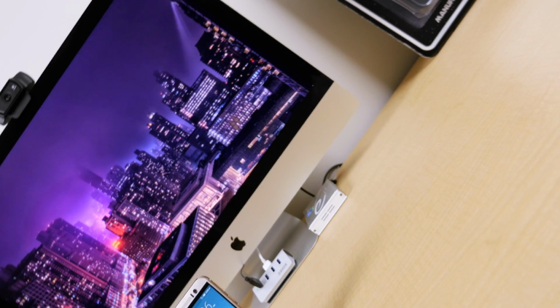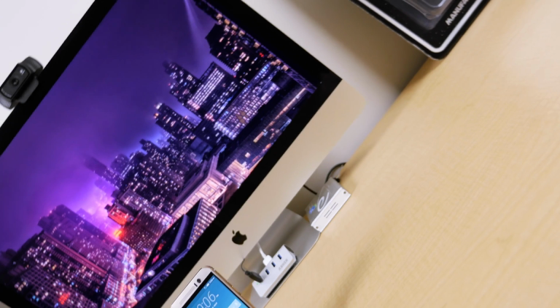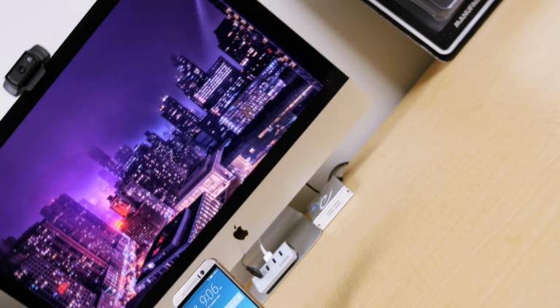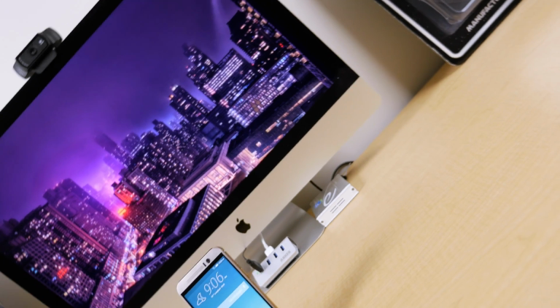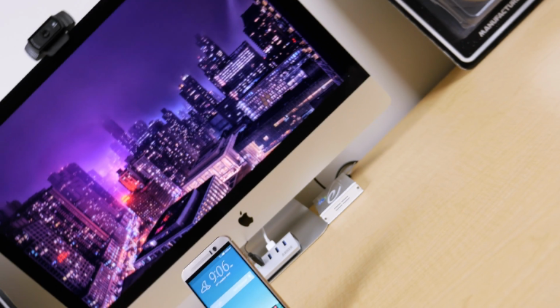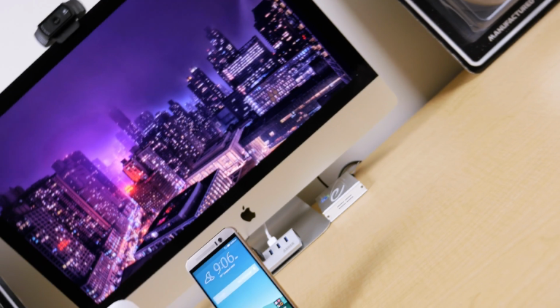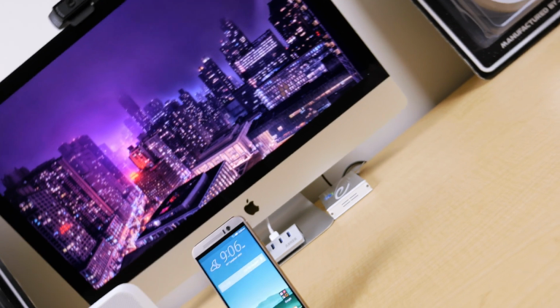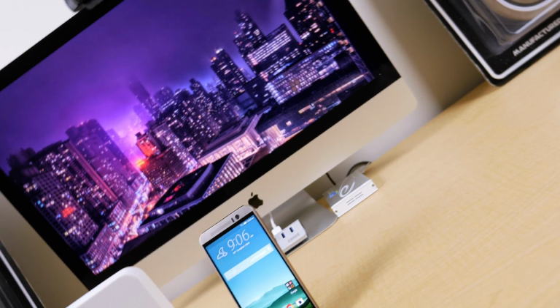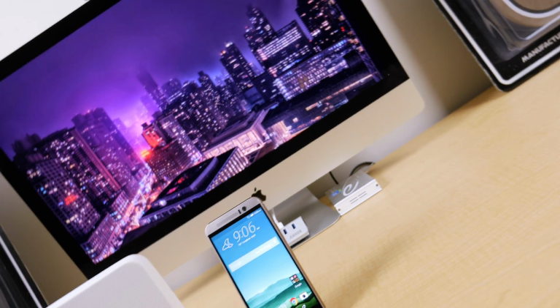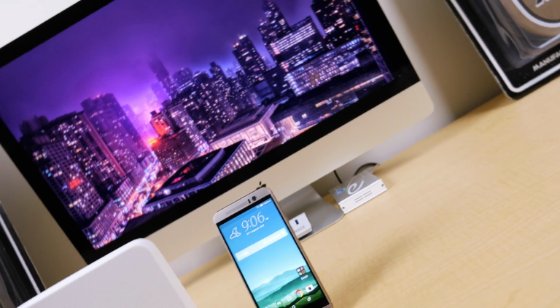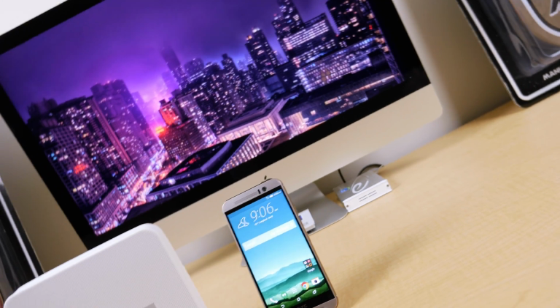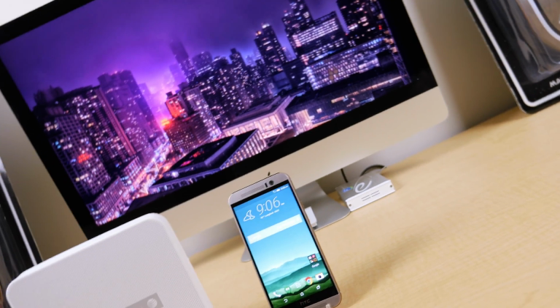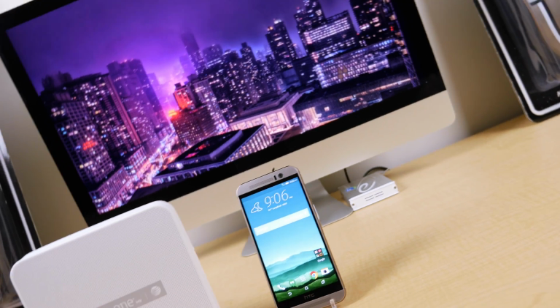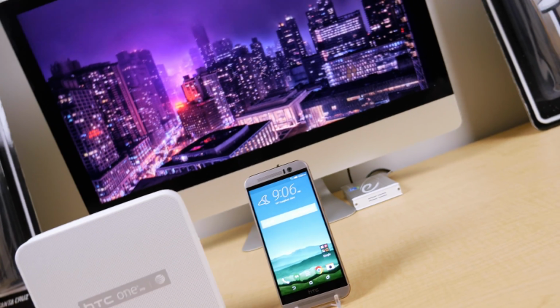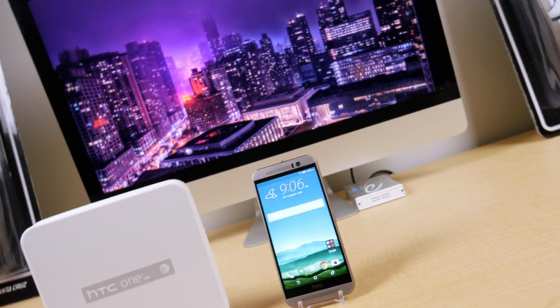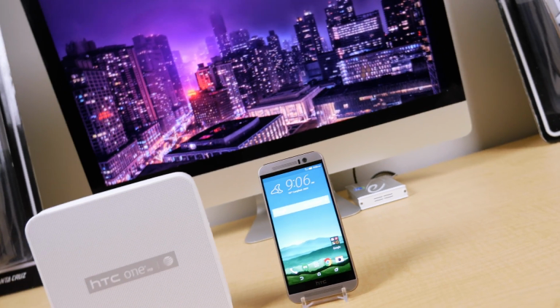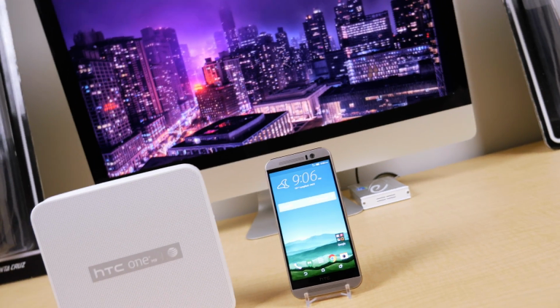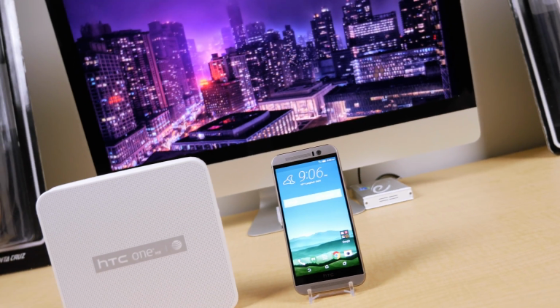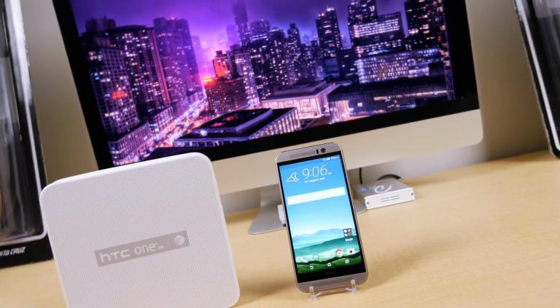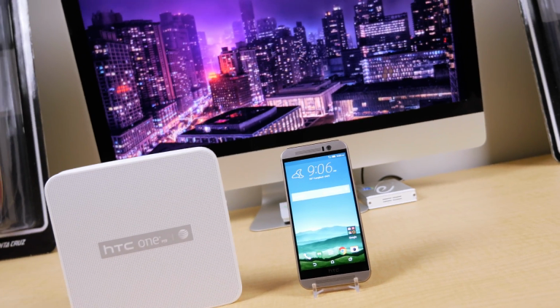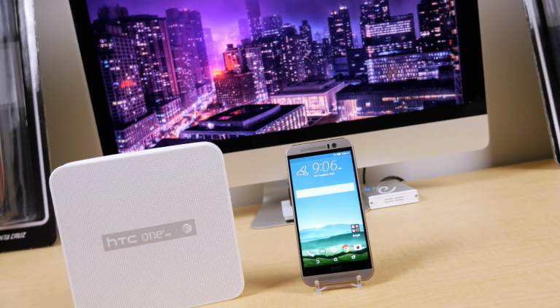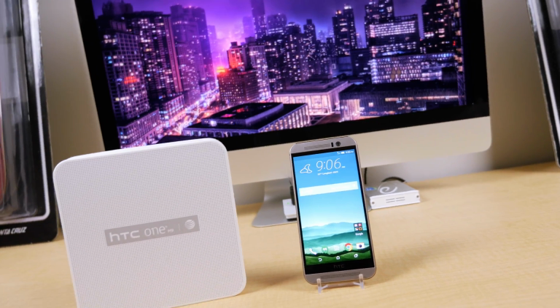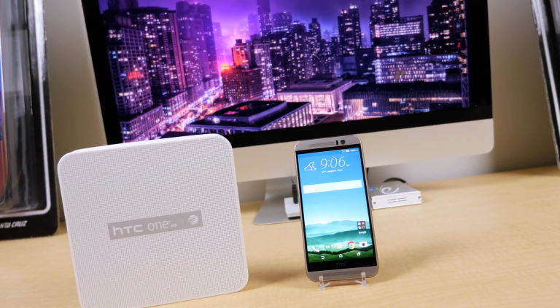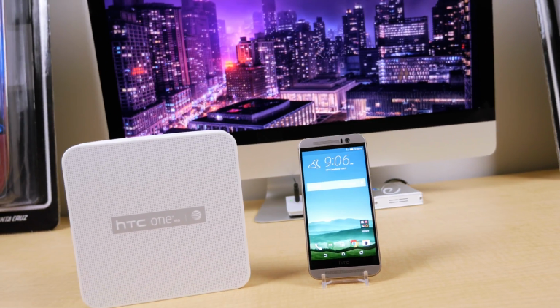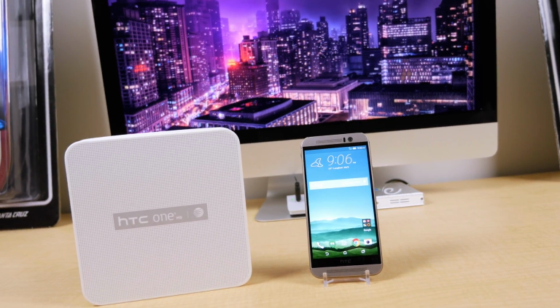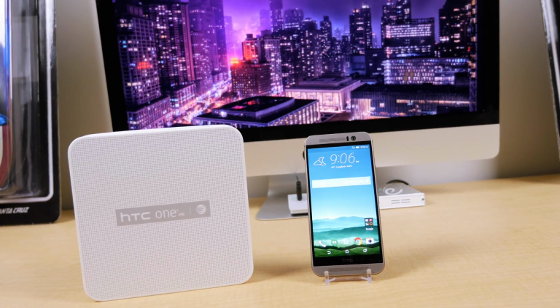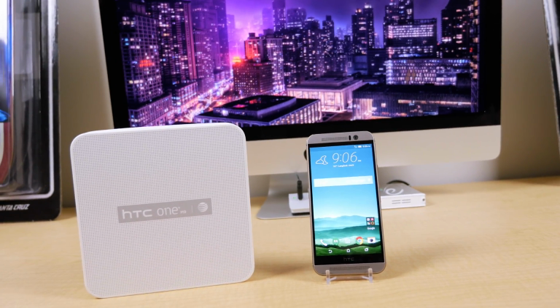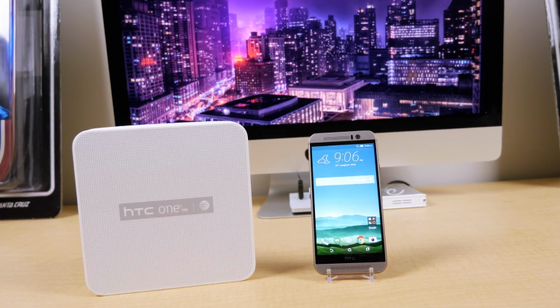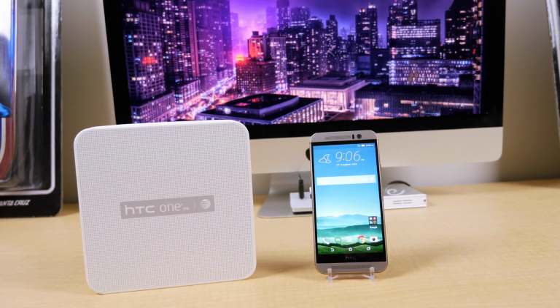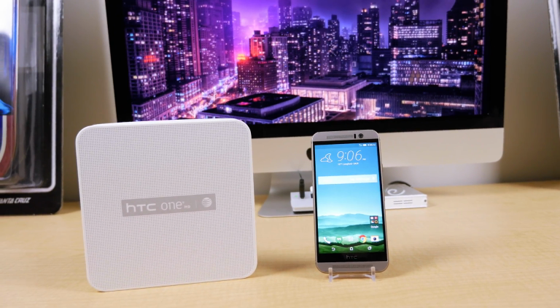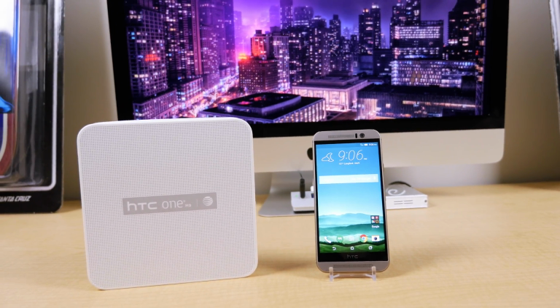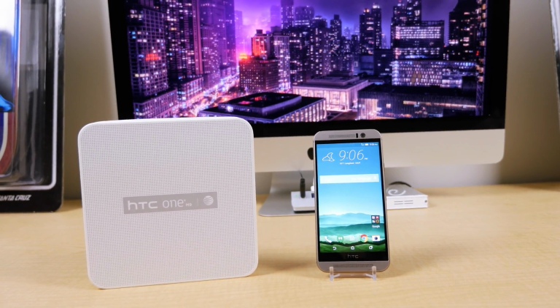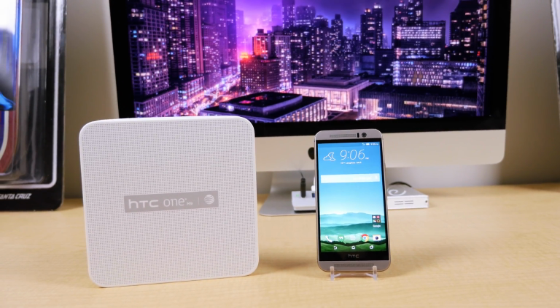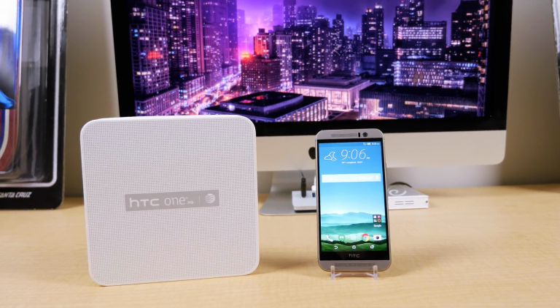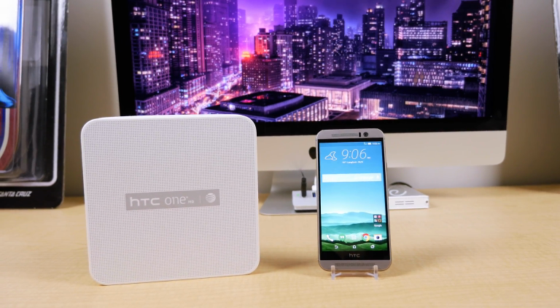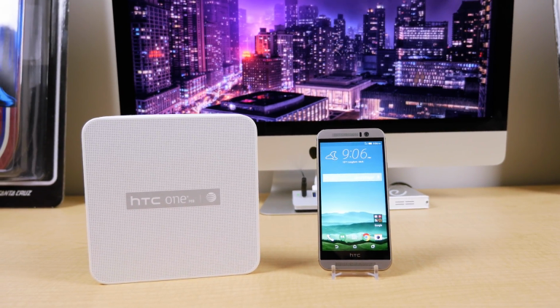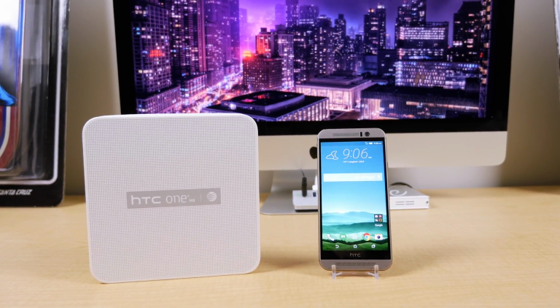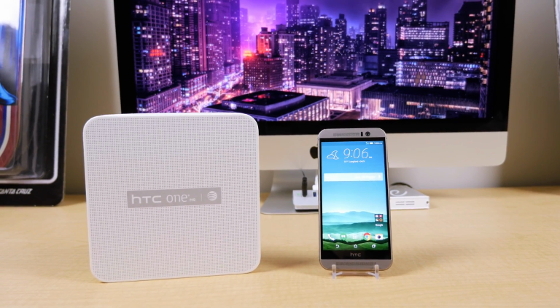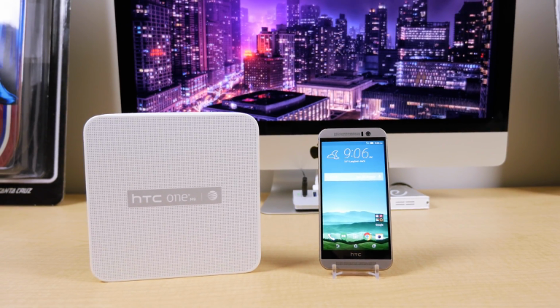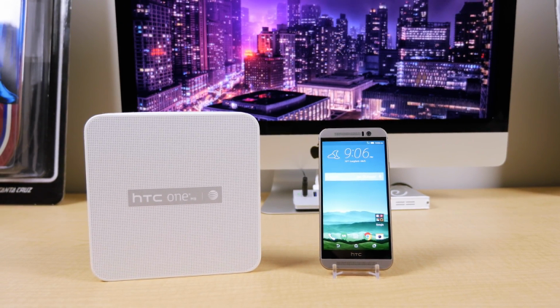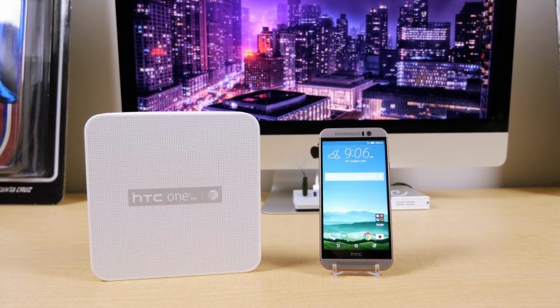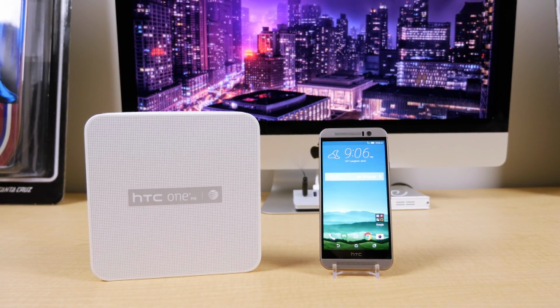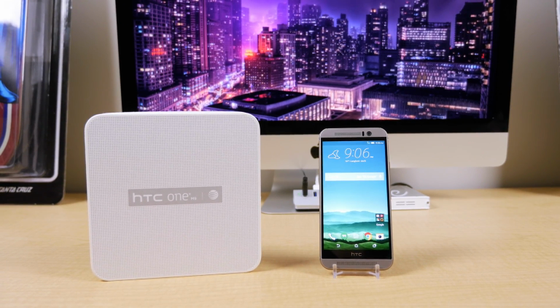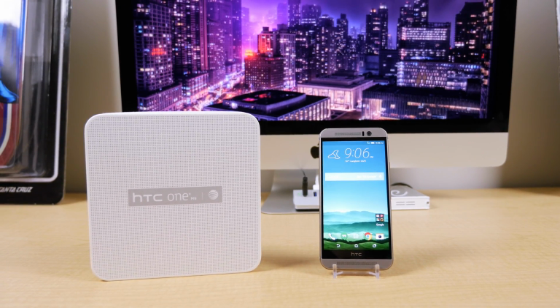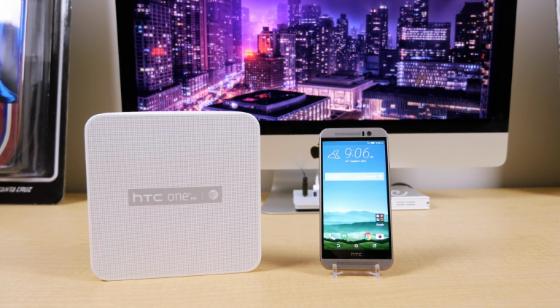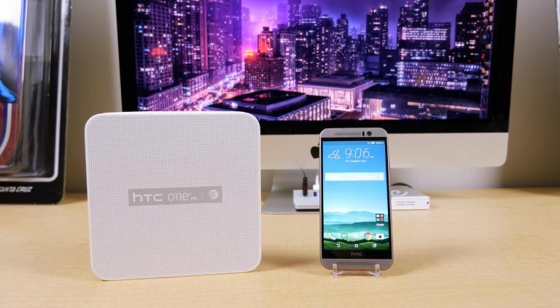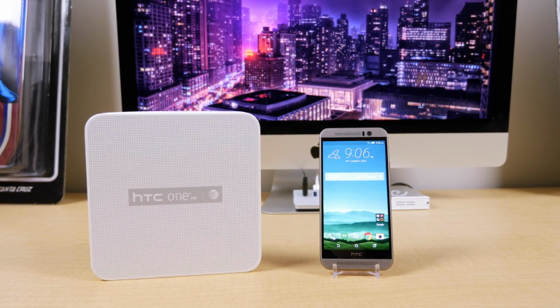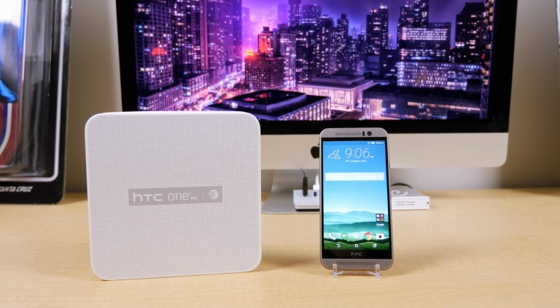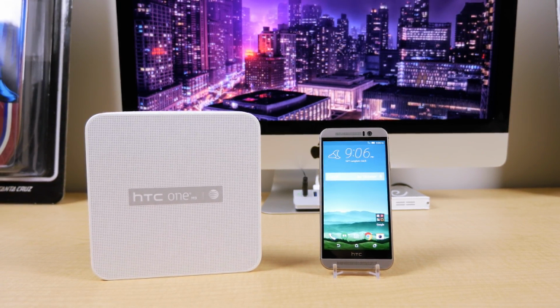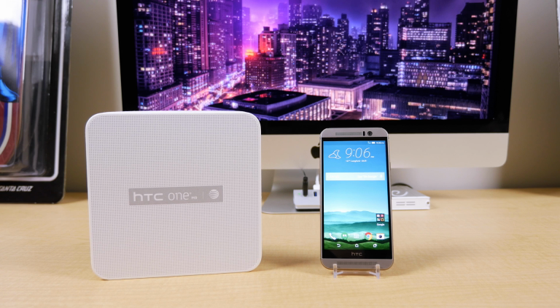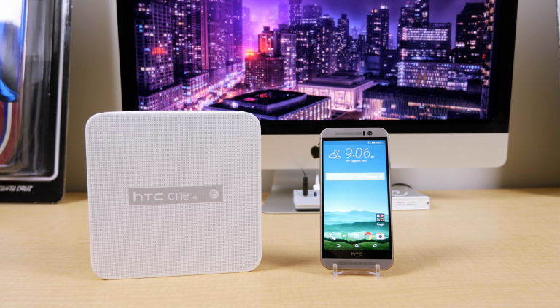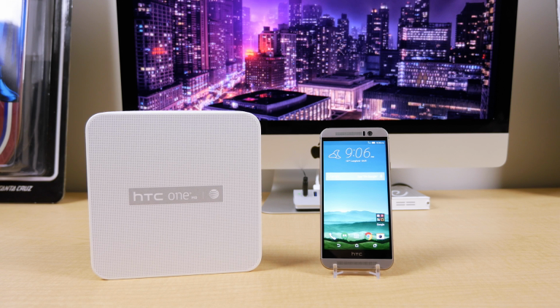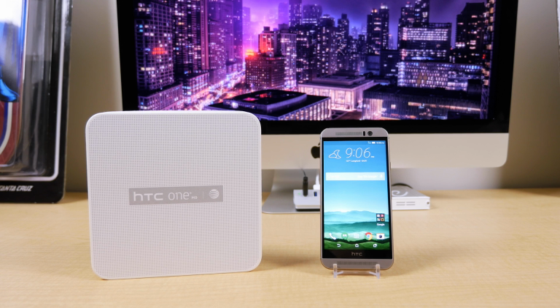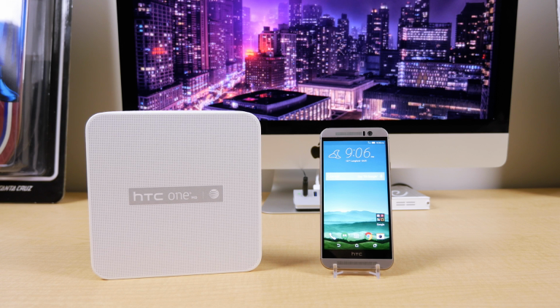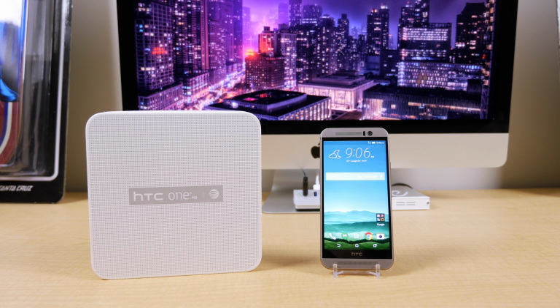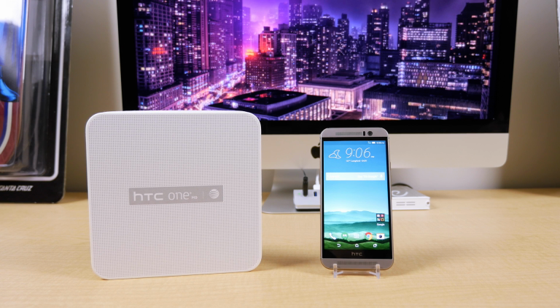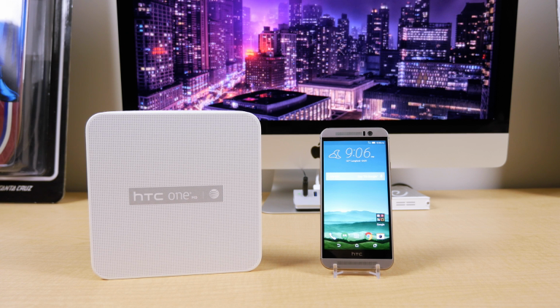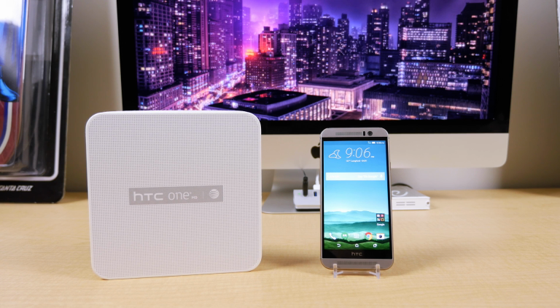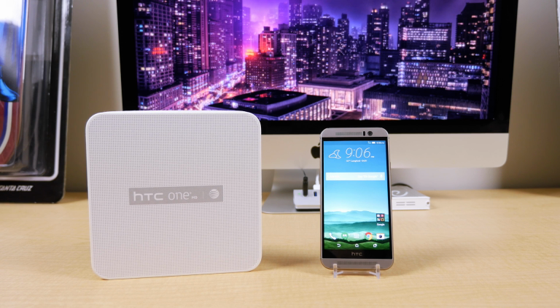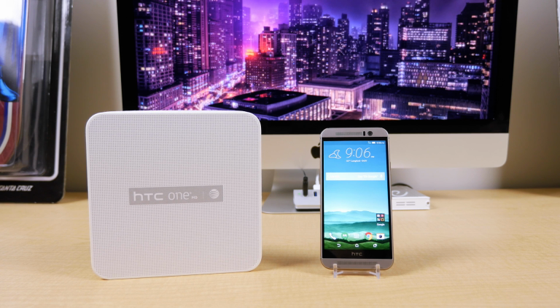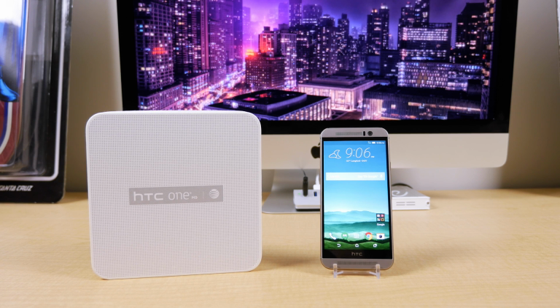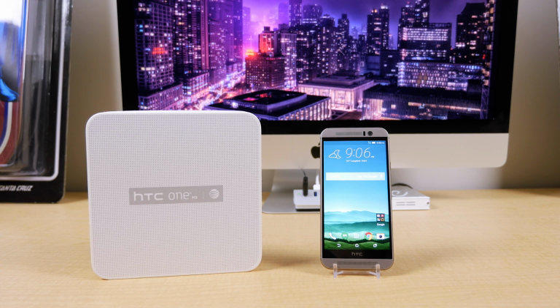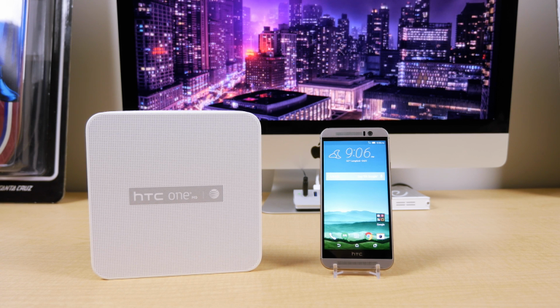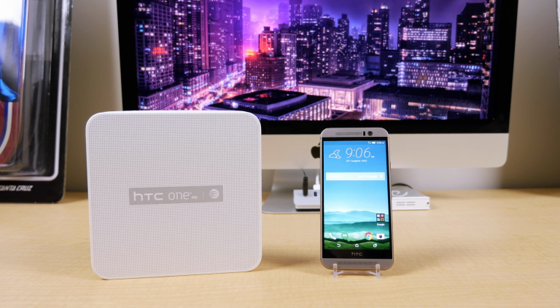Hey guys, here's another Sim Unlocked video for the sponsor of the channel, UnlockThatPhone.com. This time I'm going to show you how to unlock the HTC One M9.